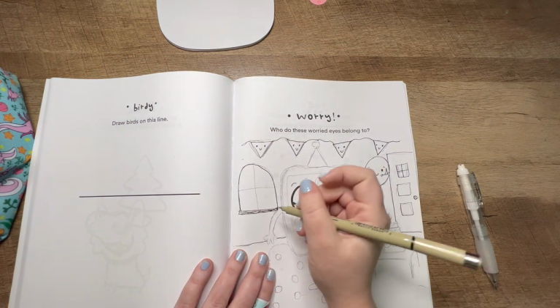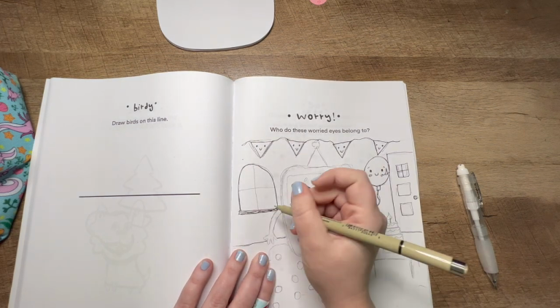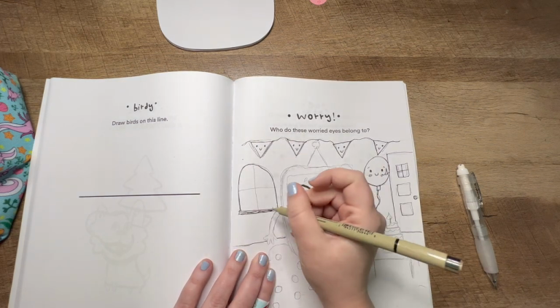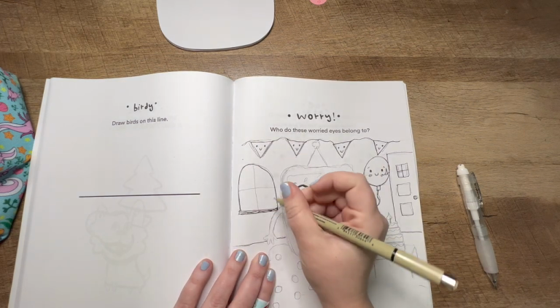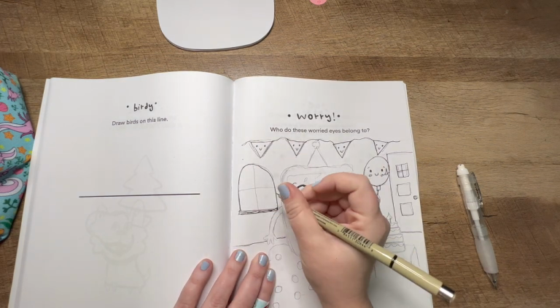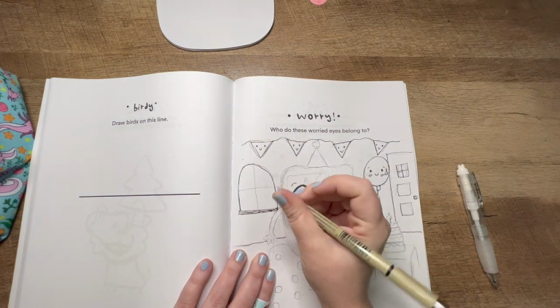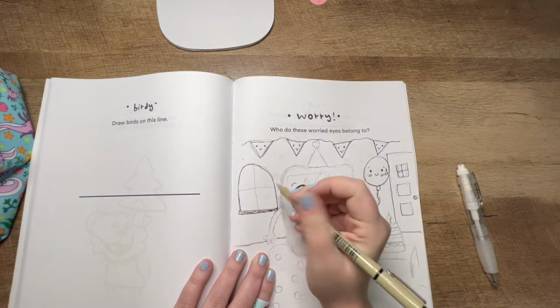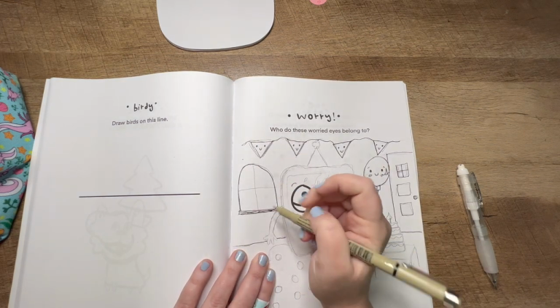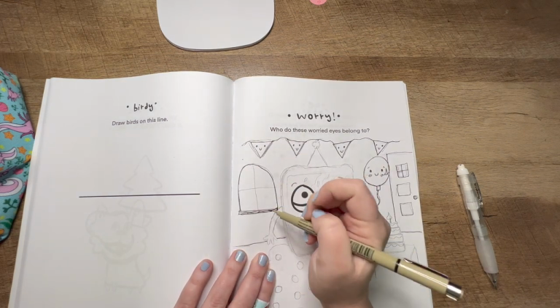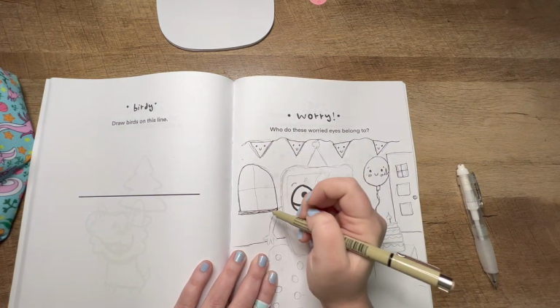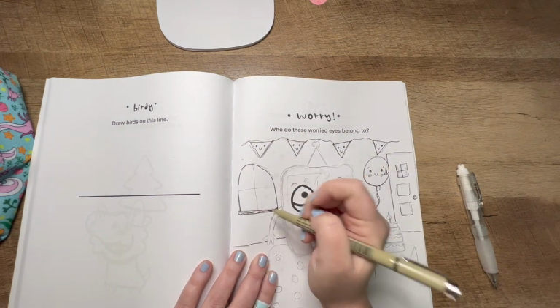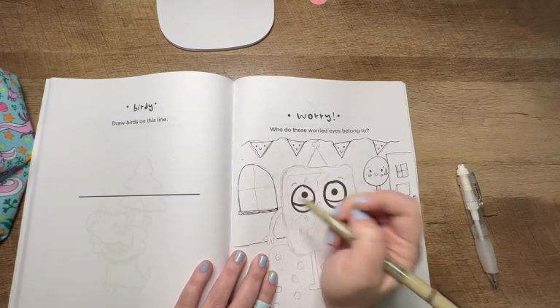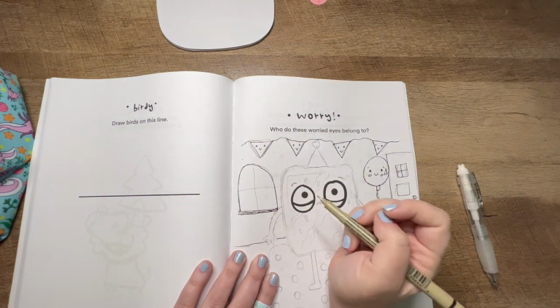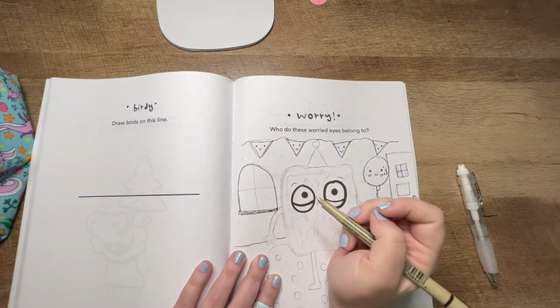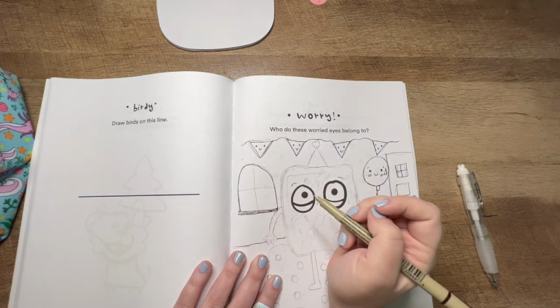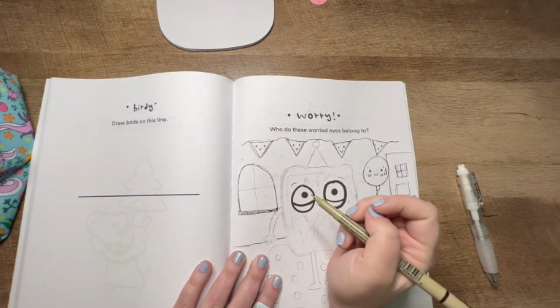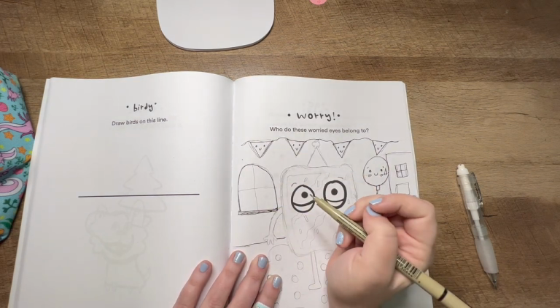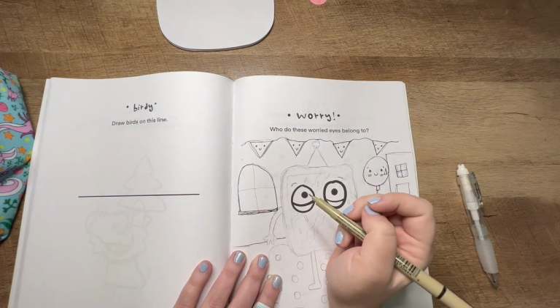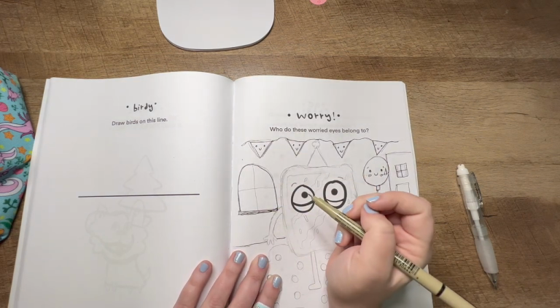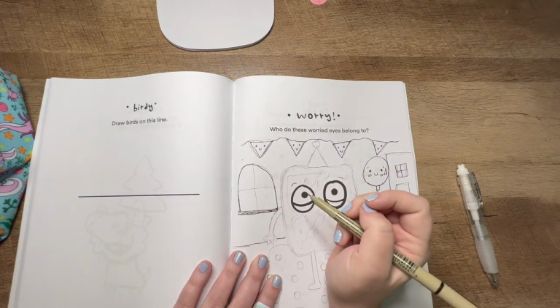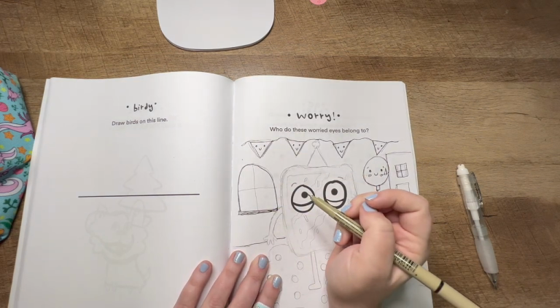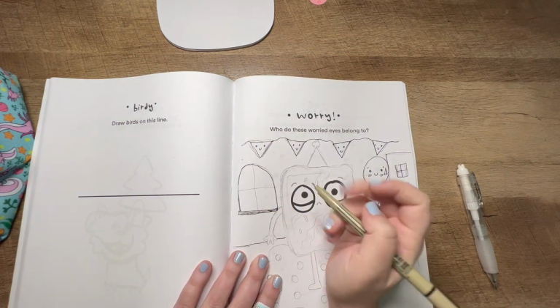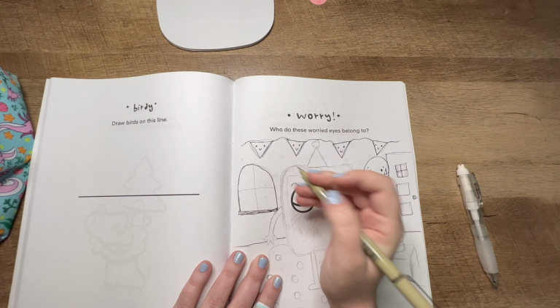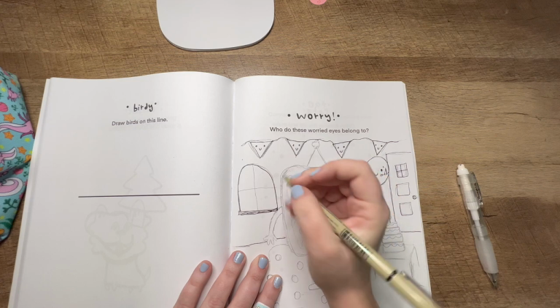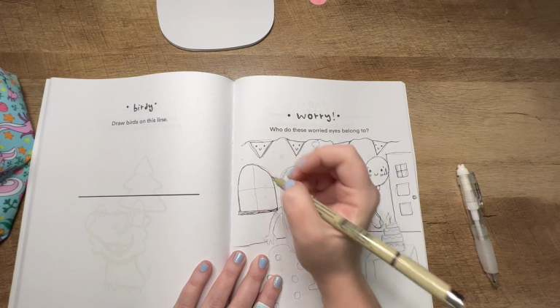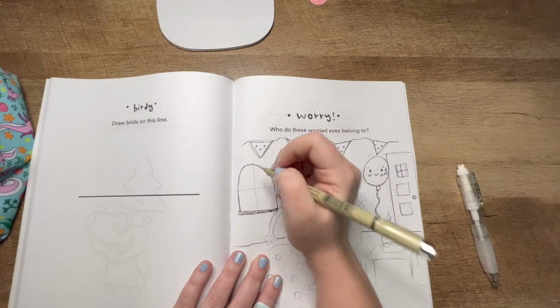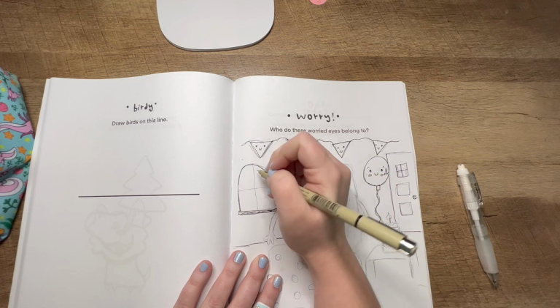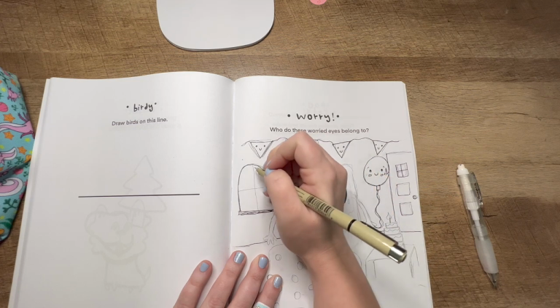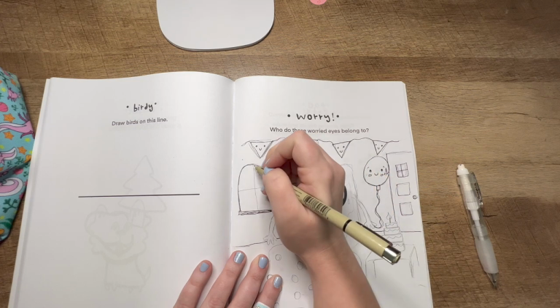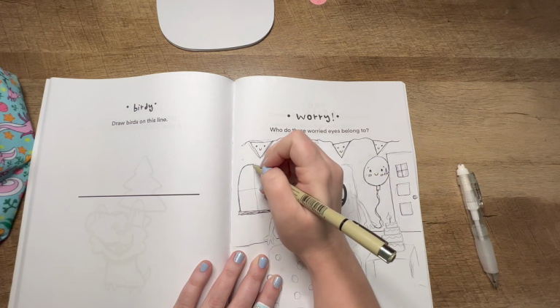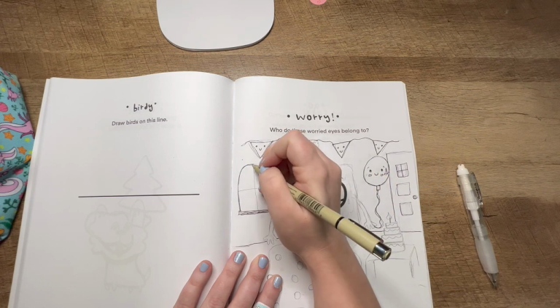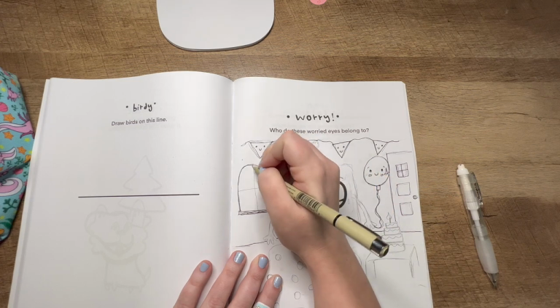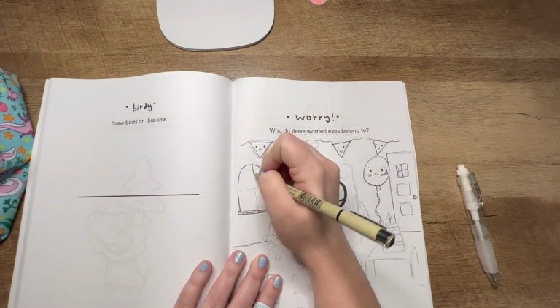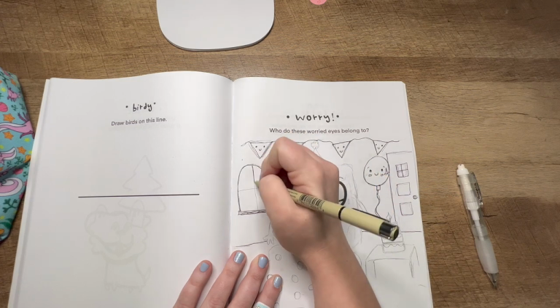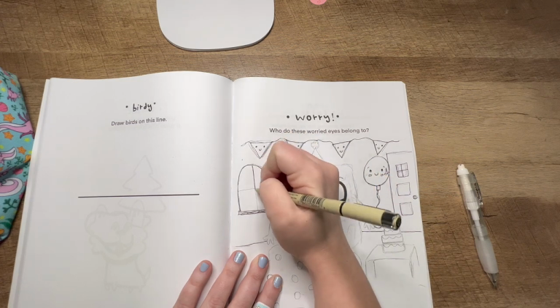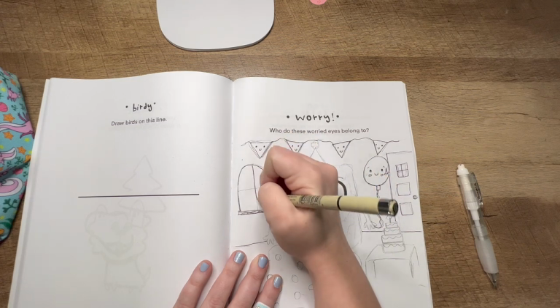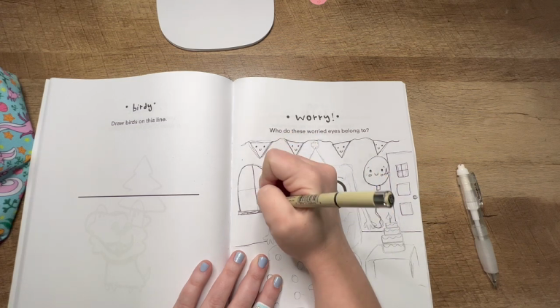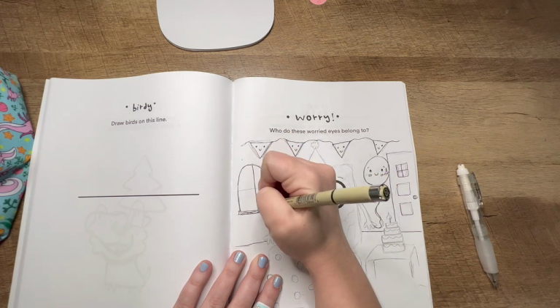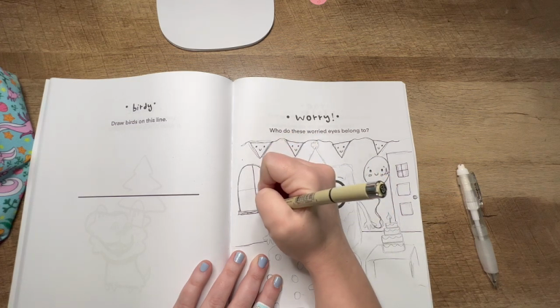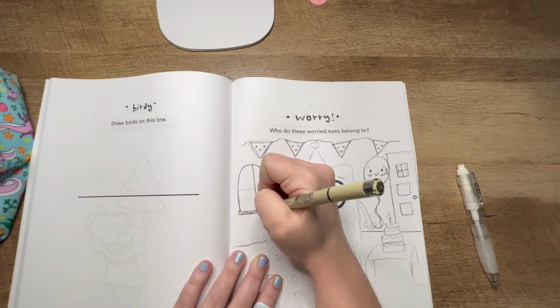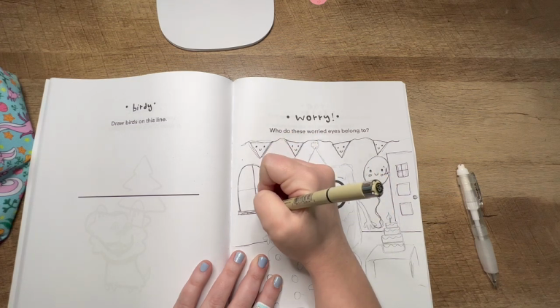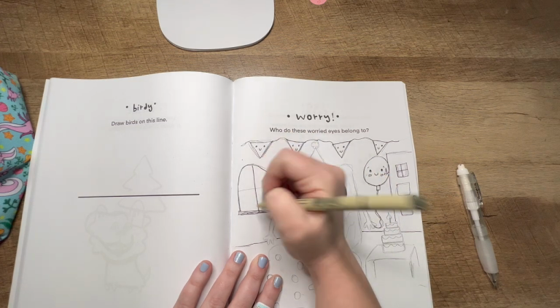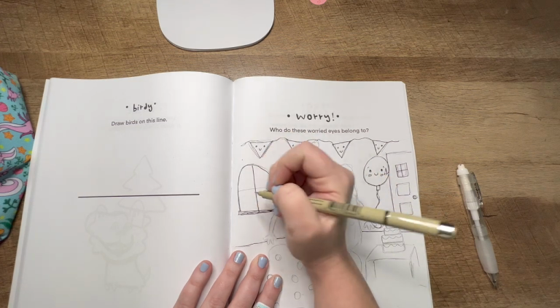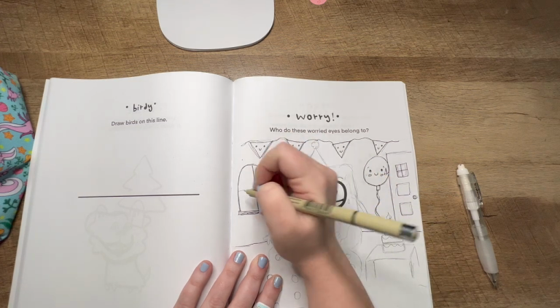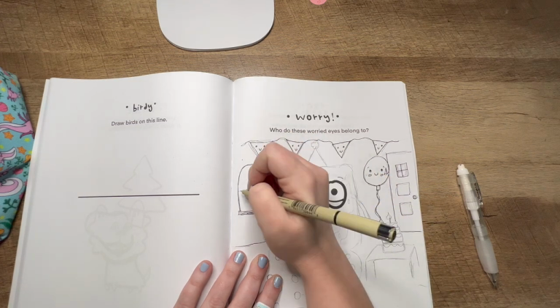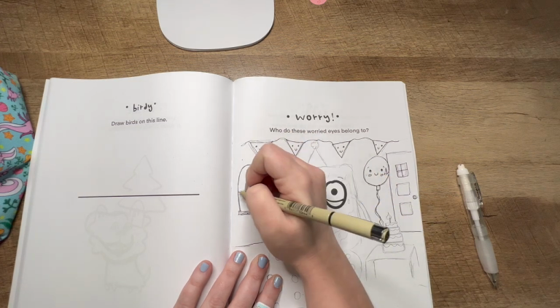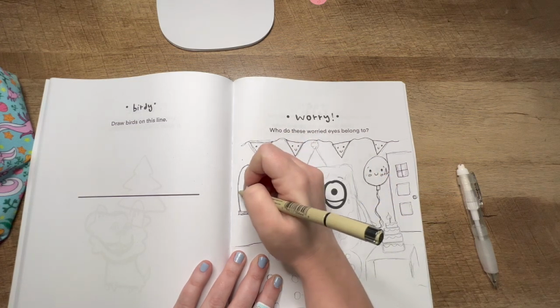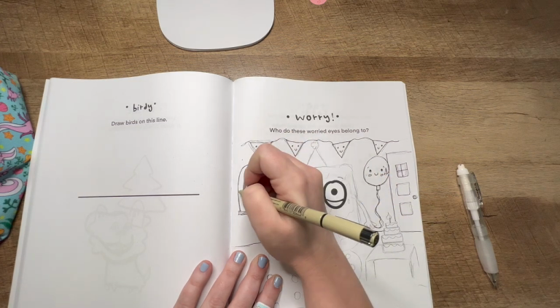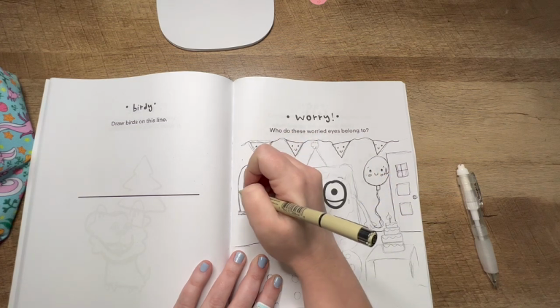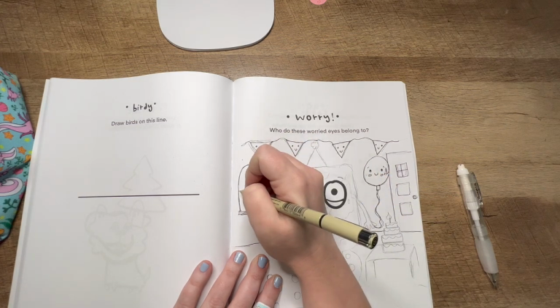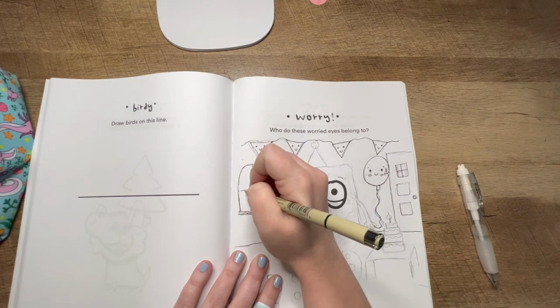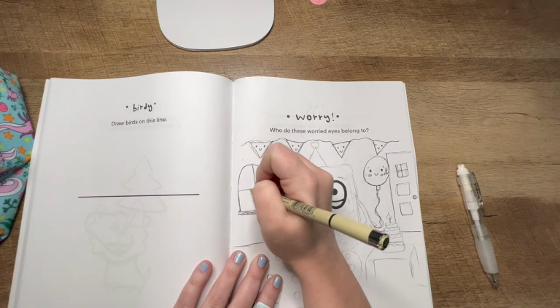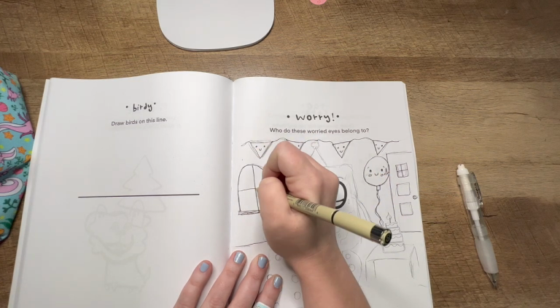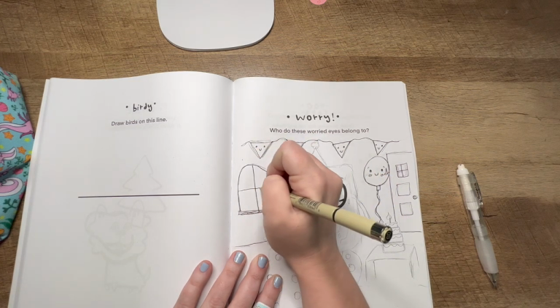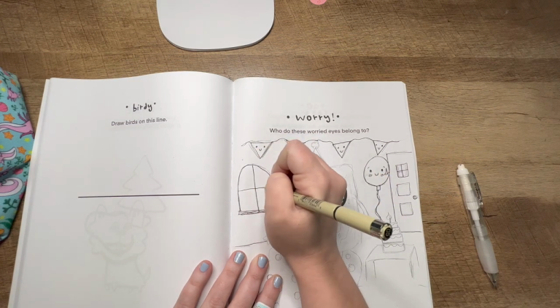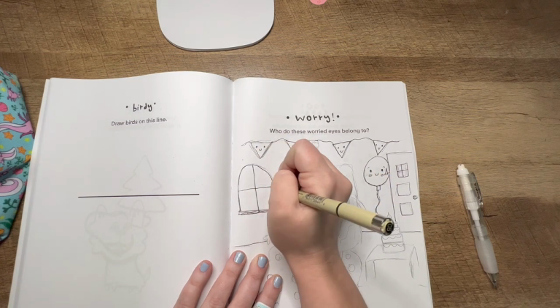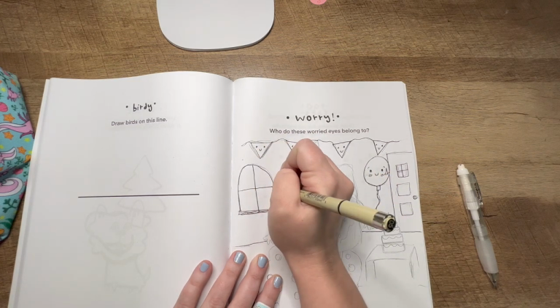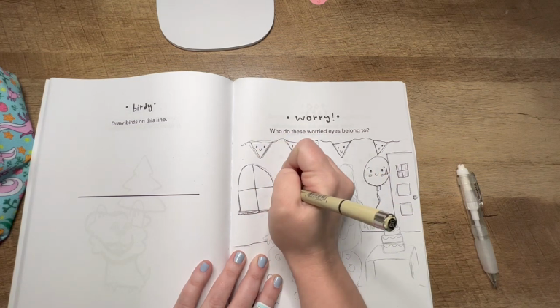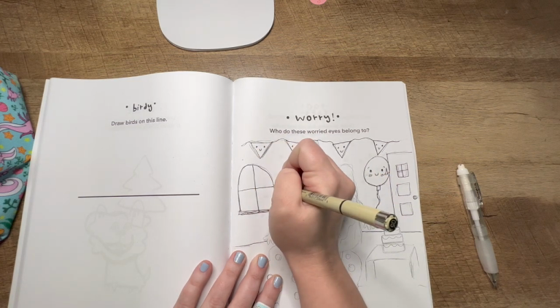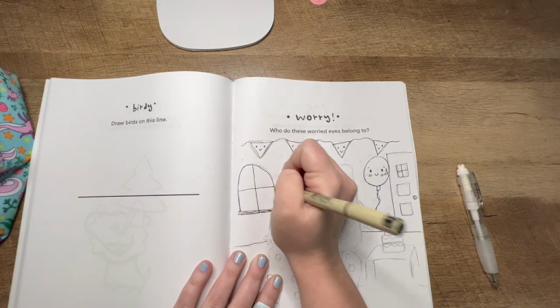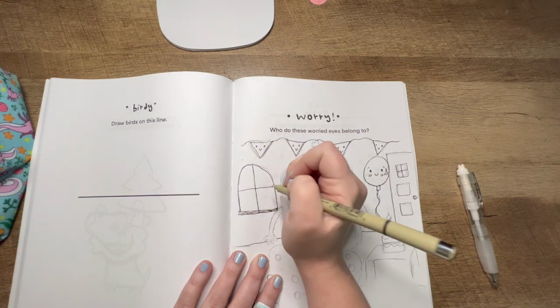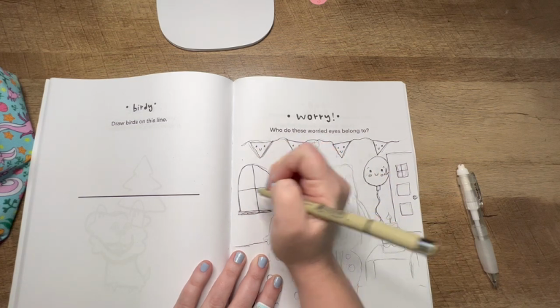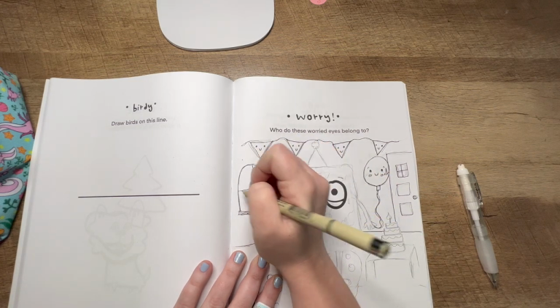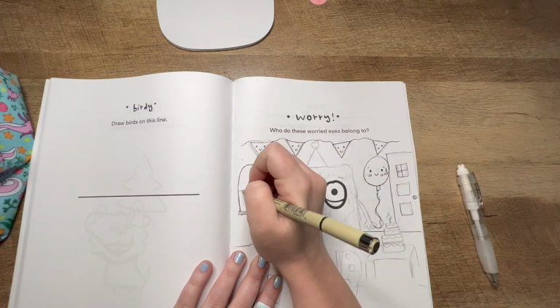As you can see, I just messed that up. But there are no mistakes, just happy accidents, like Bob Ross says. So no worries — we're just going to keep going.